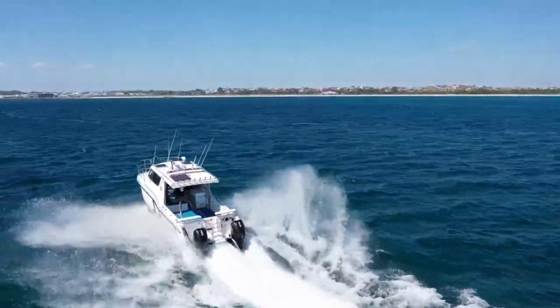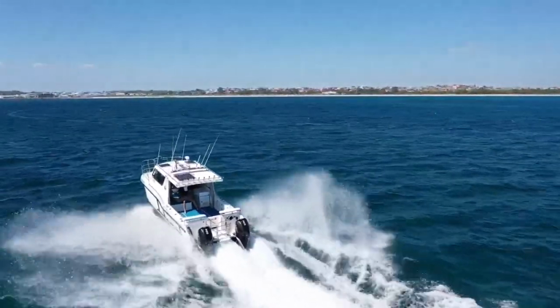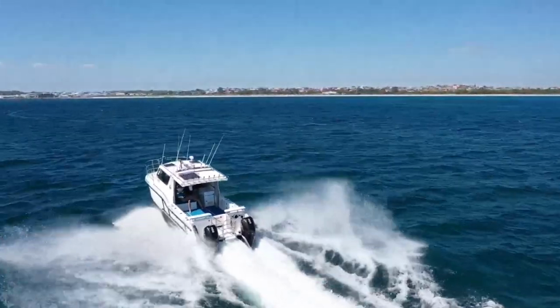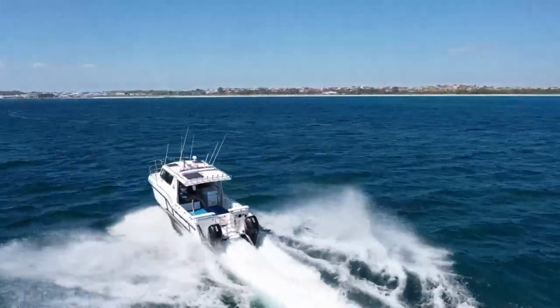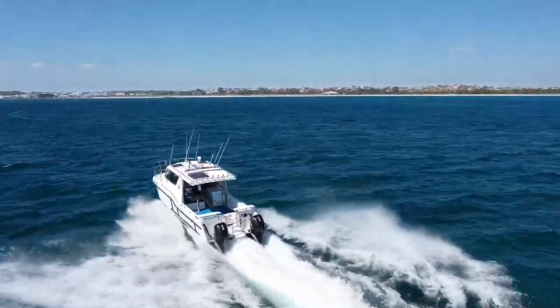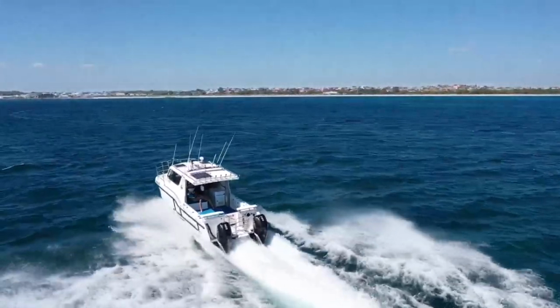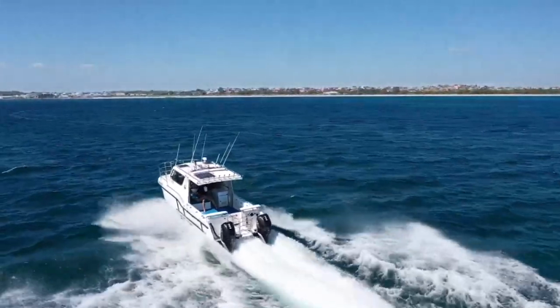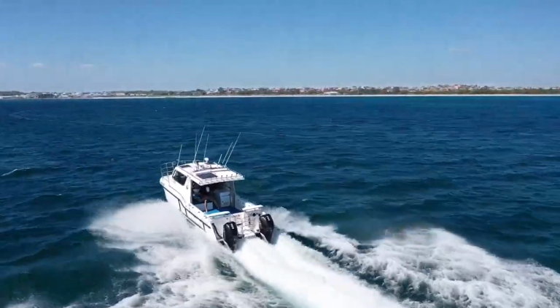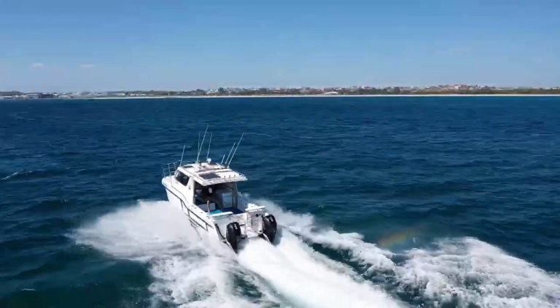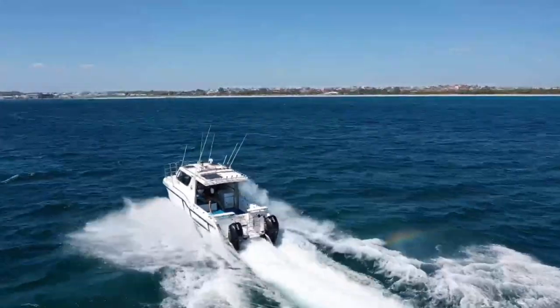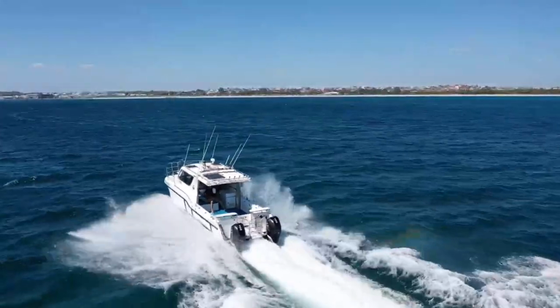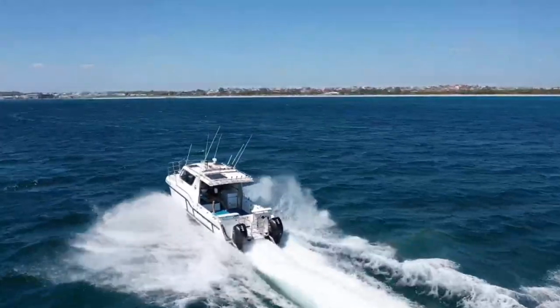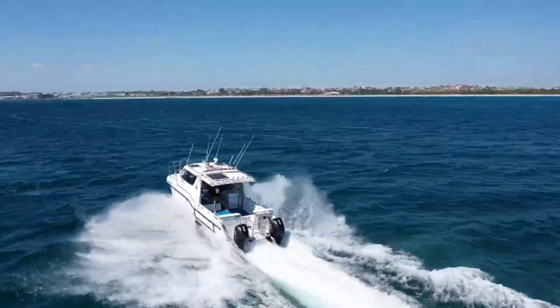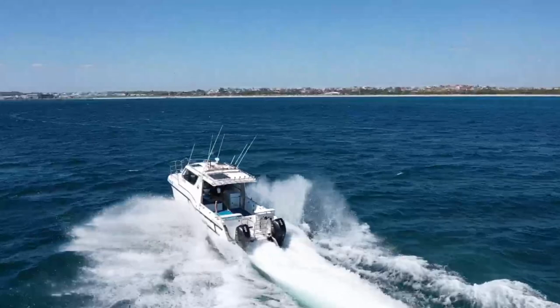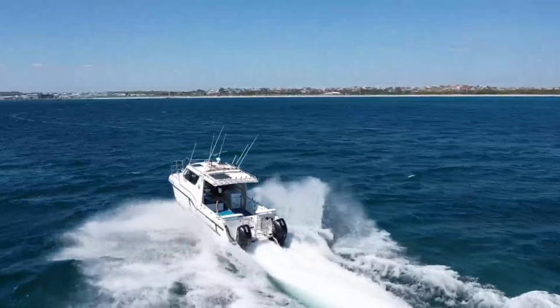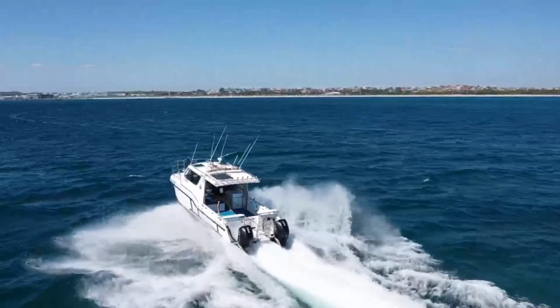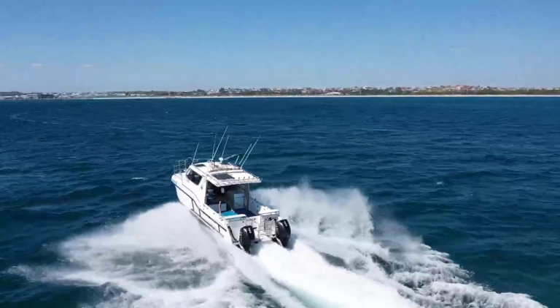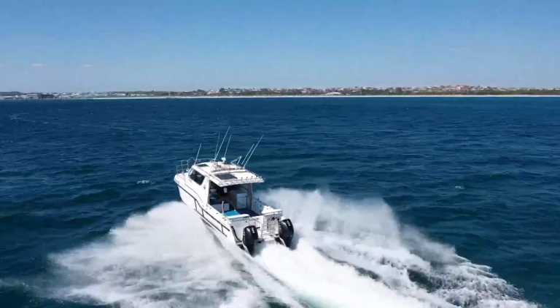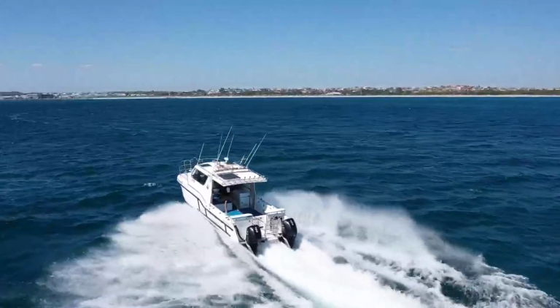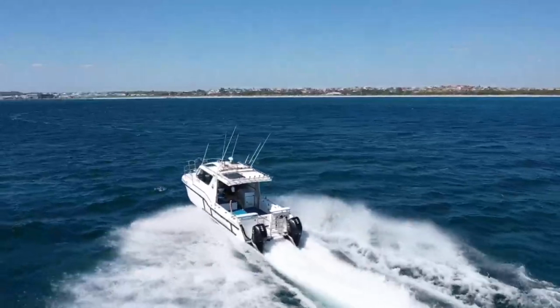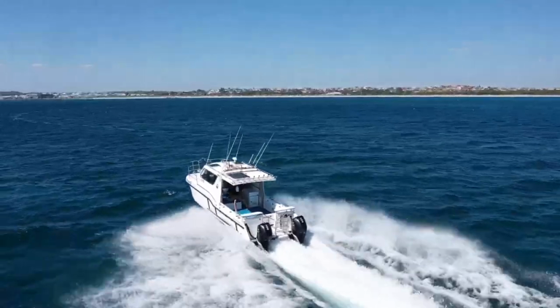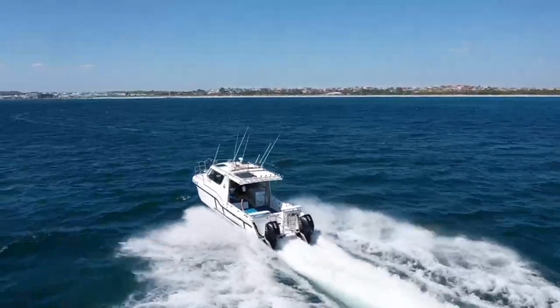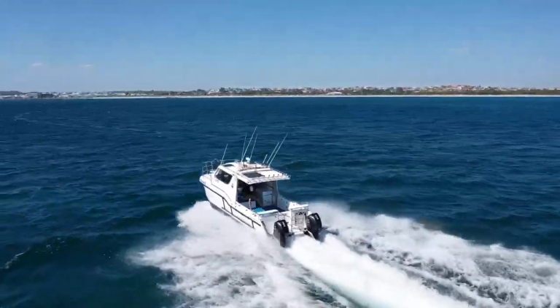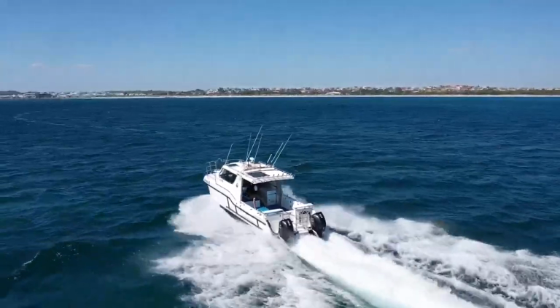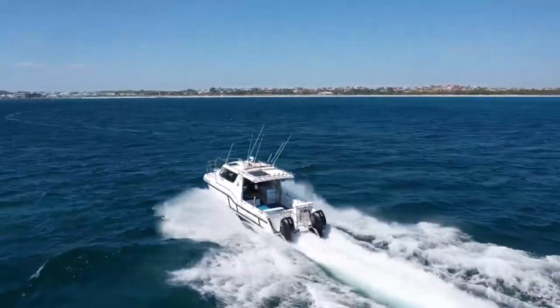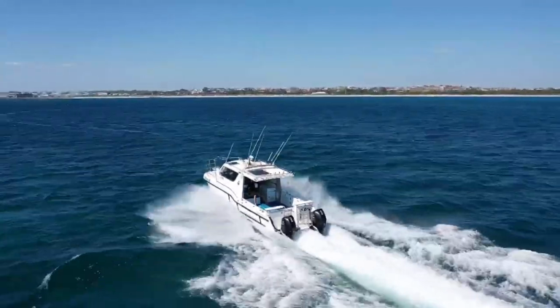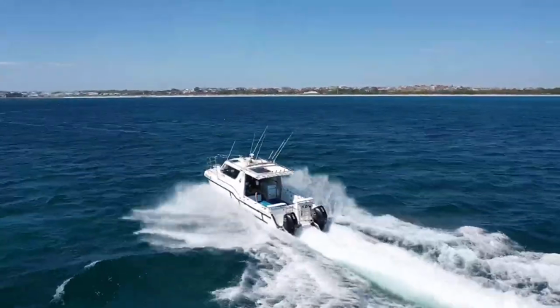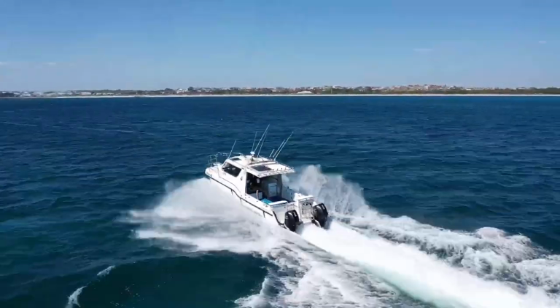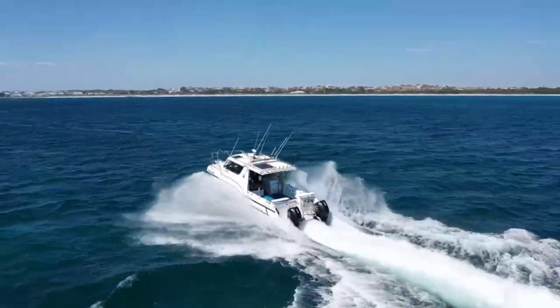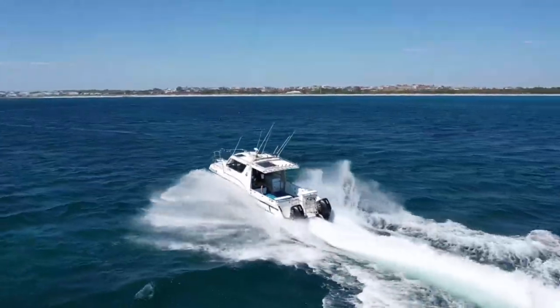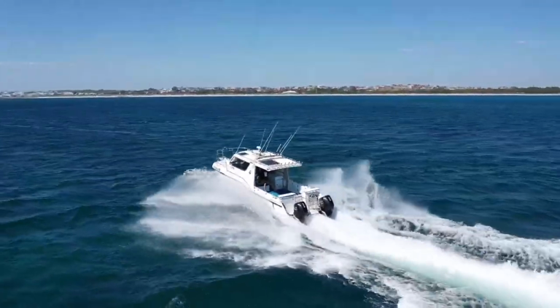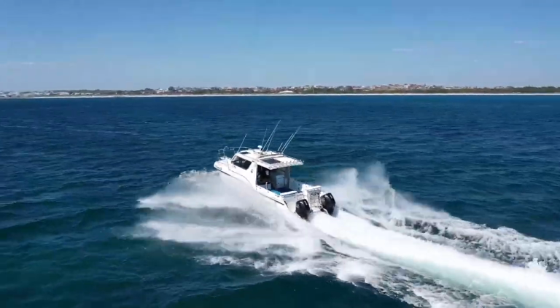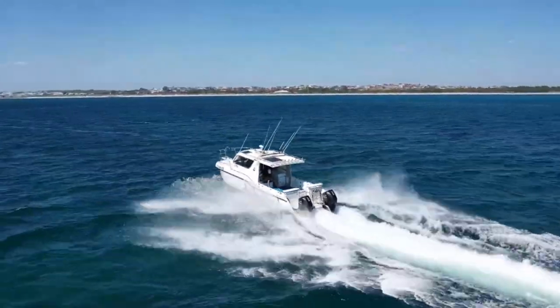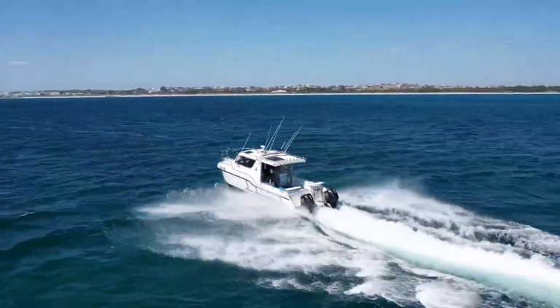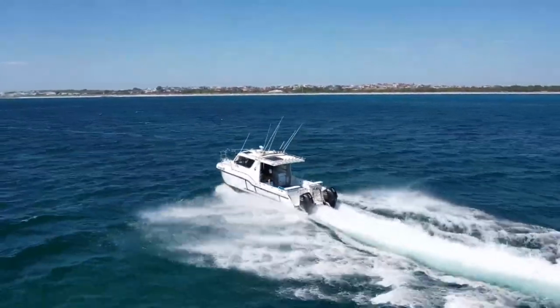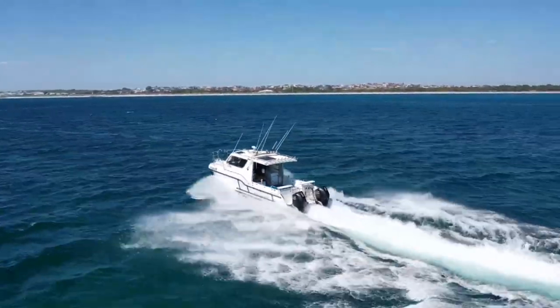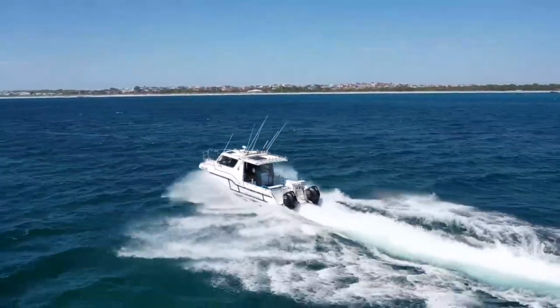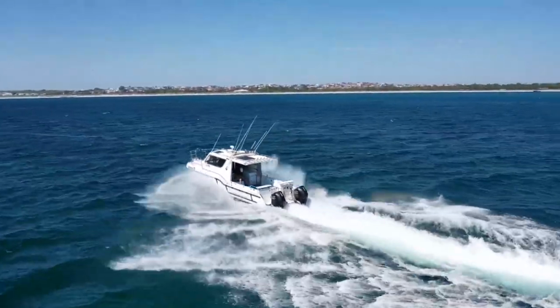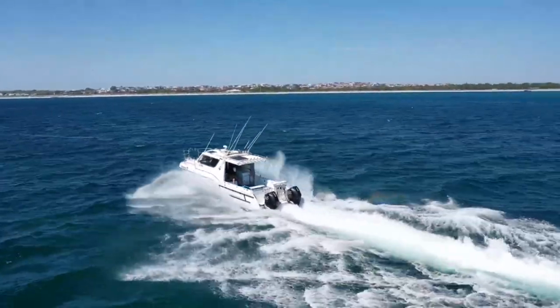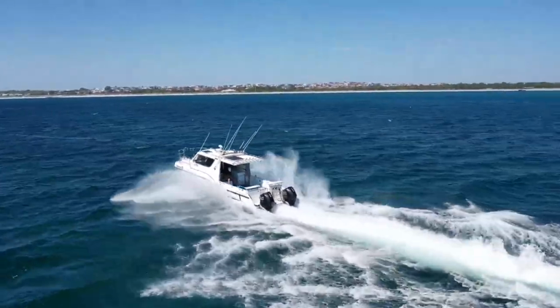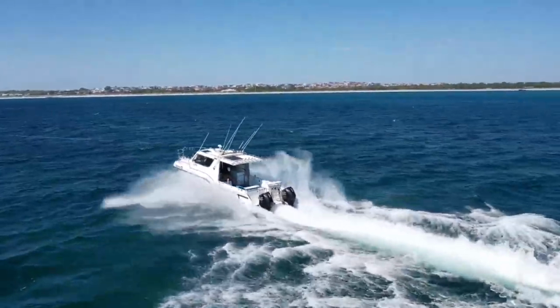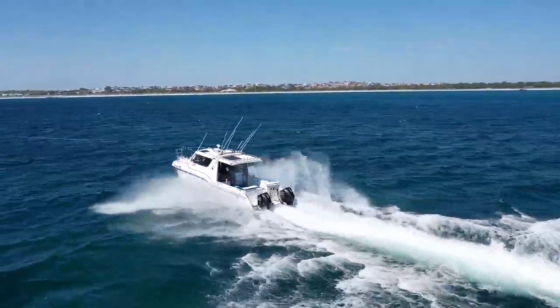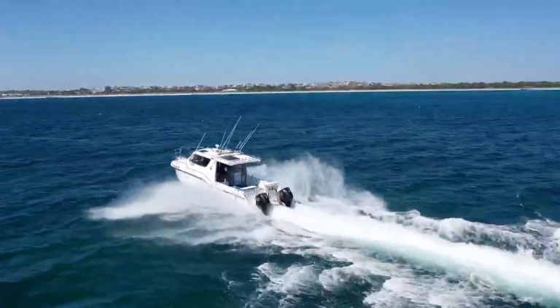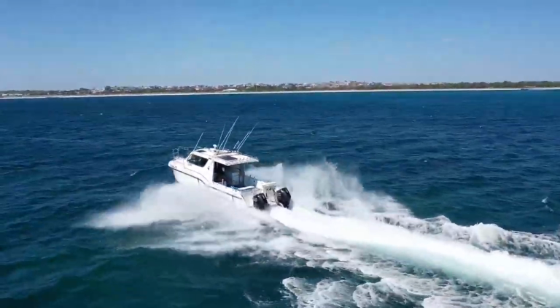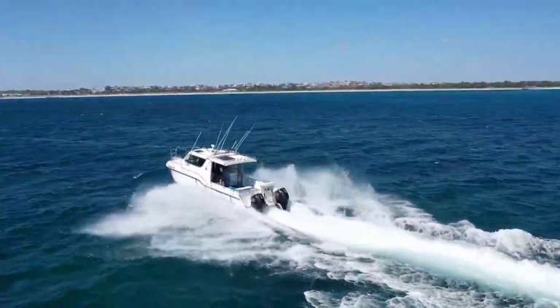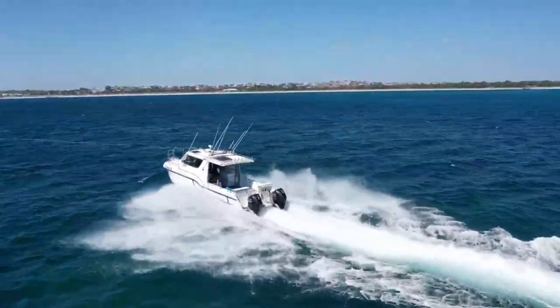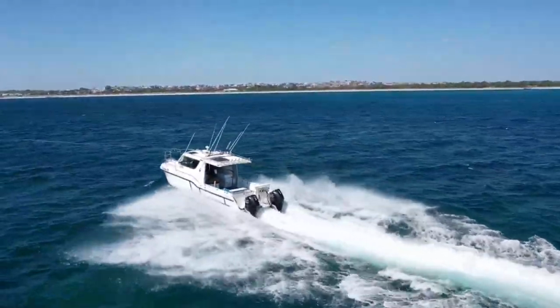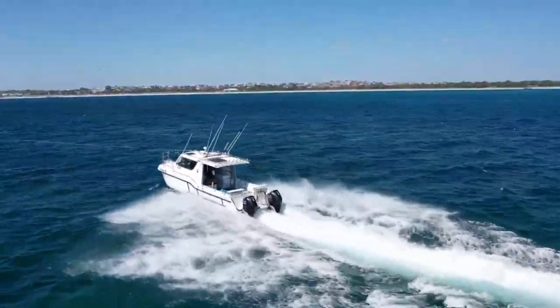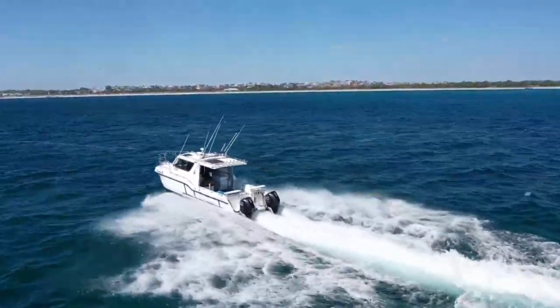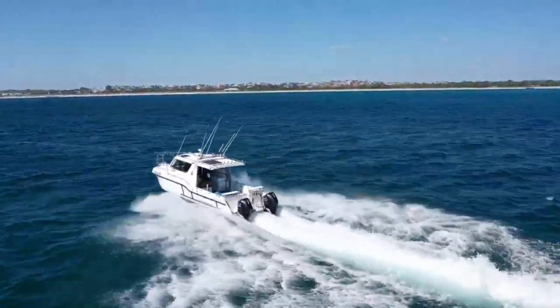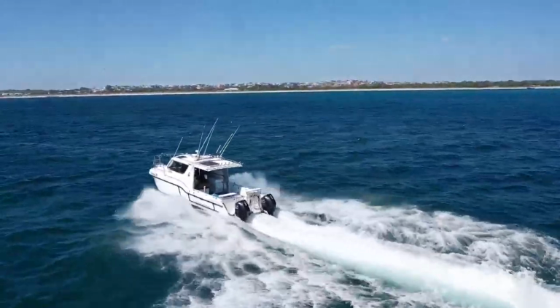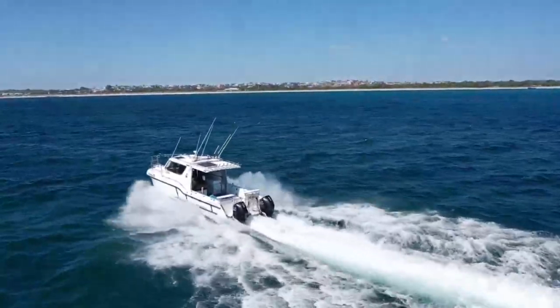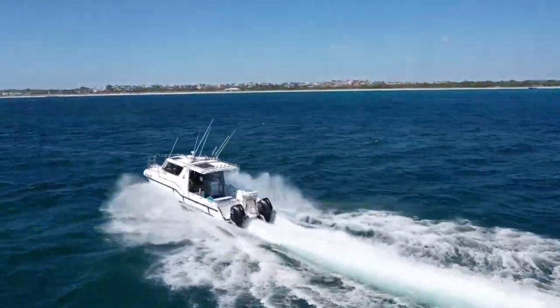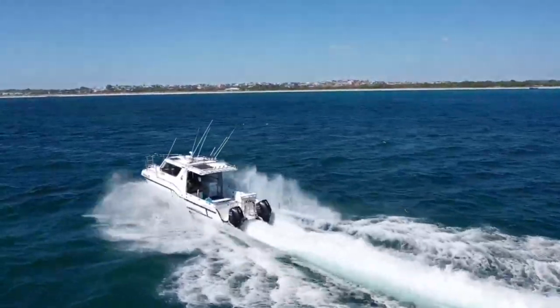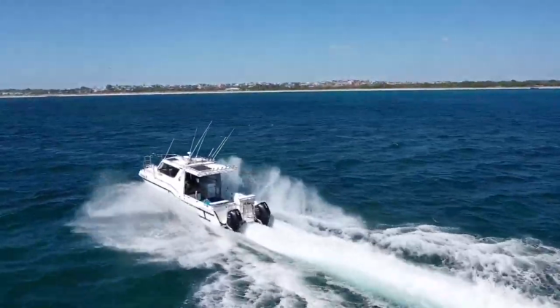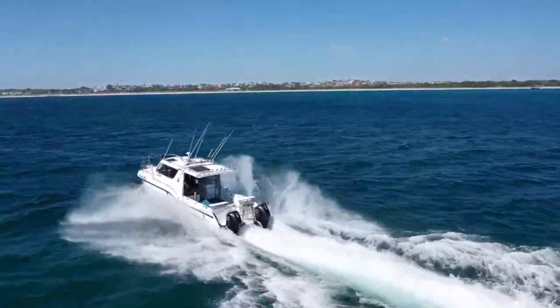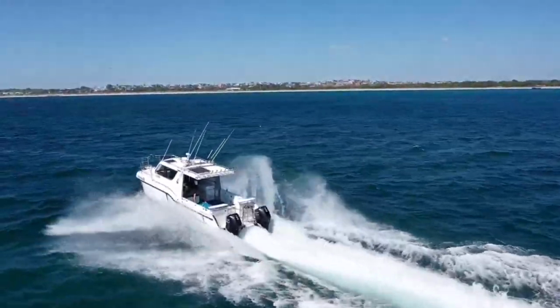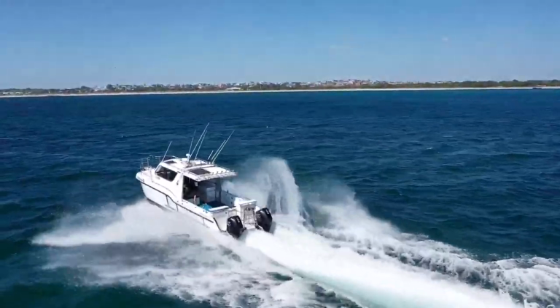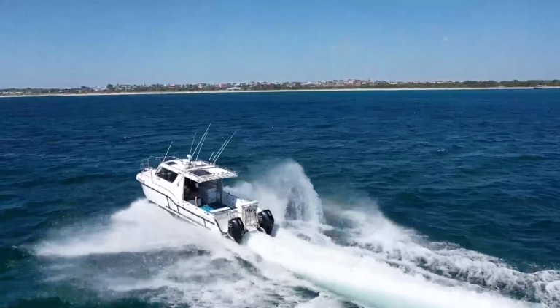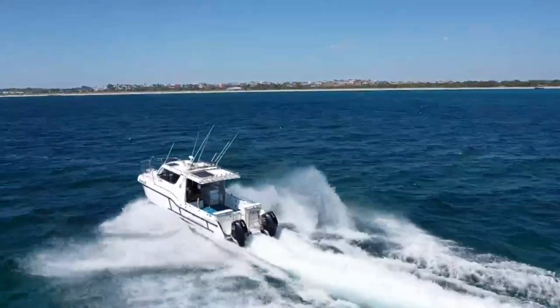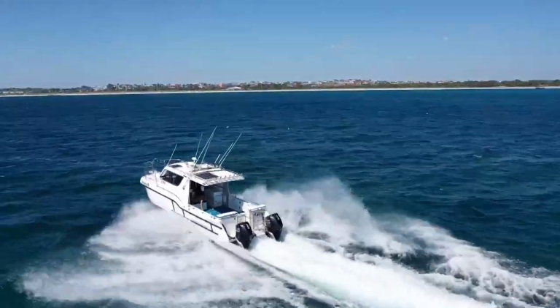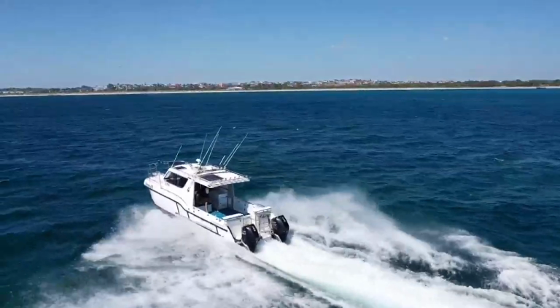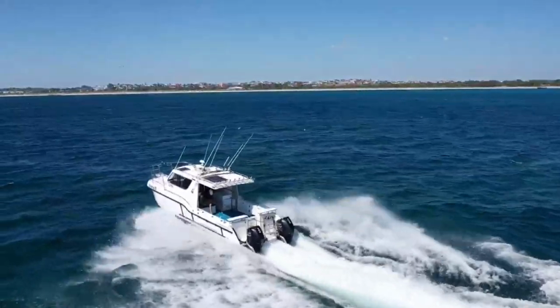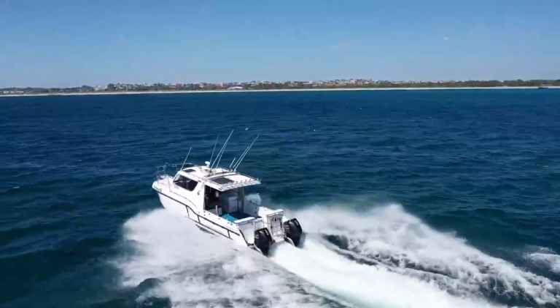There's a holding tank for when you're going into those A-class reserves. And as you can see on the roof, there's a solar panel which triple charges the house batteries and the starter batteries.